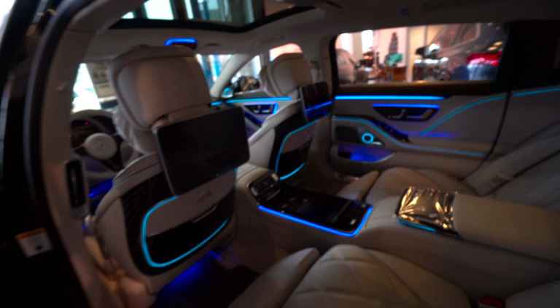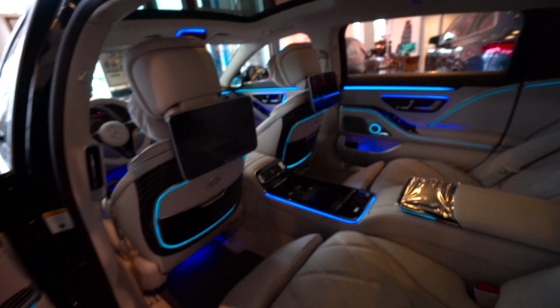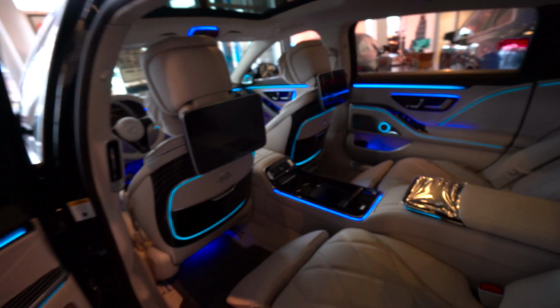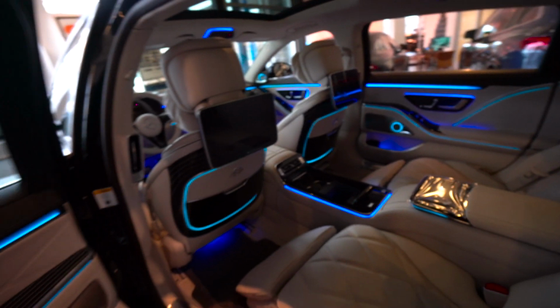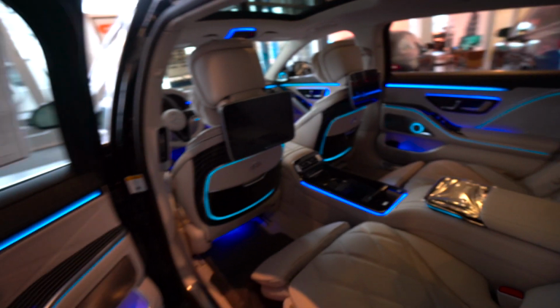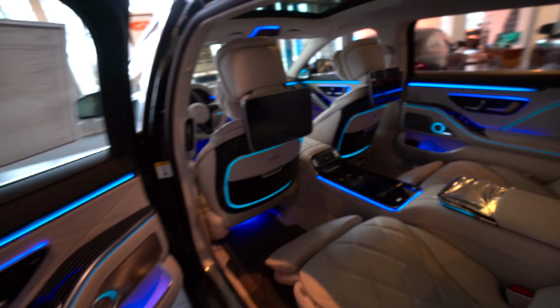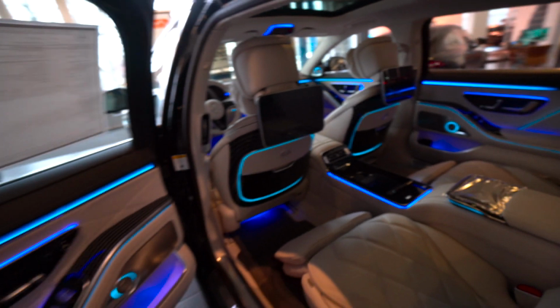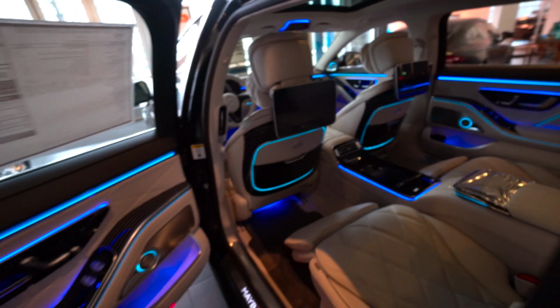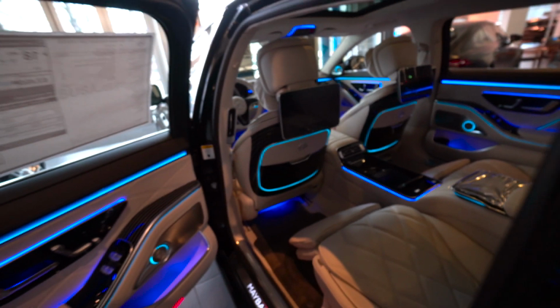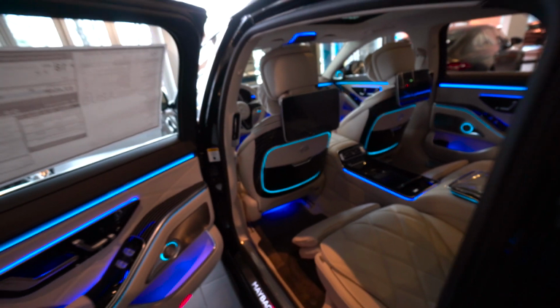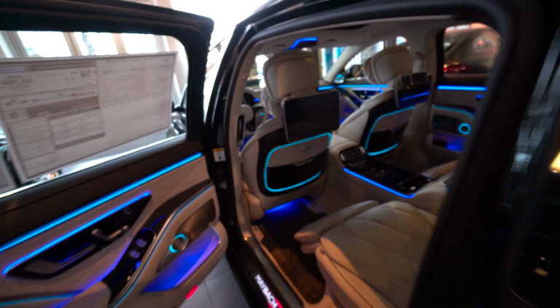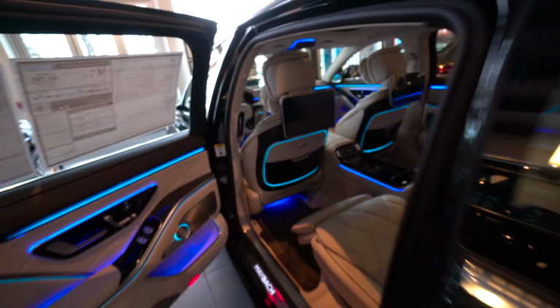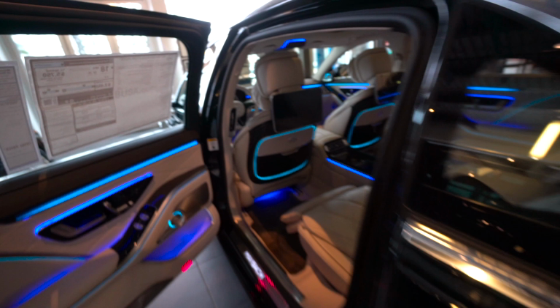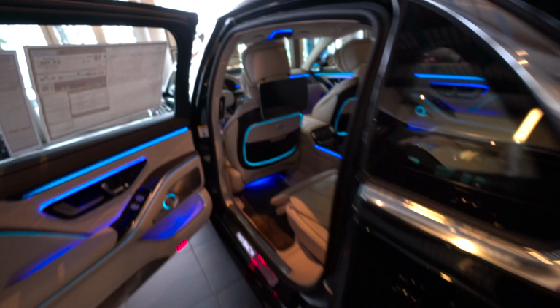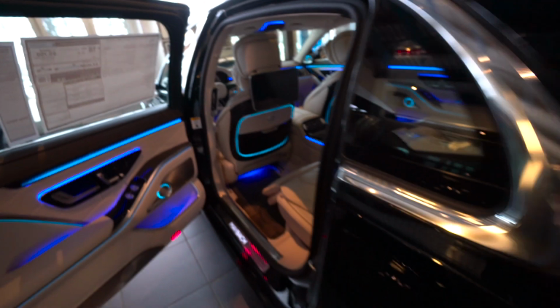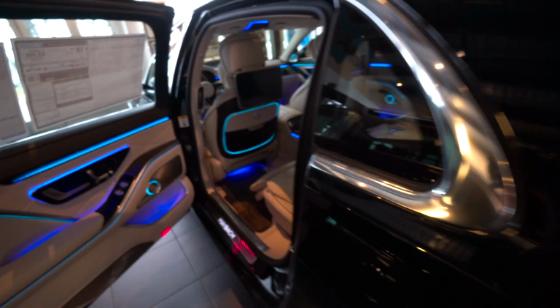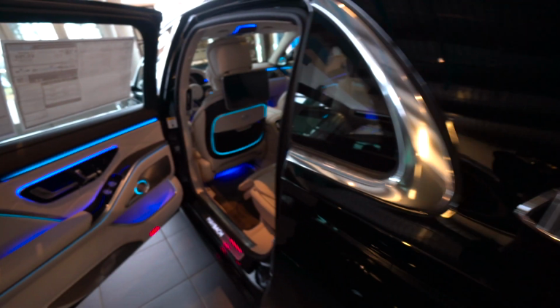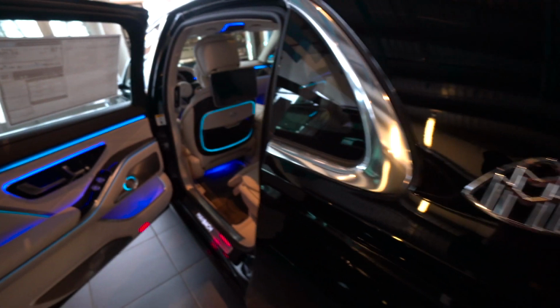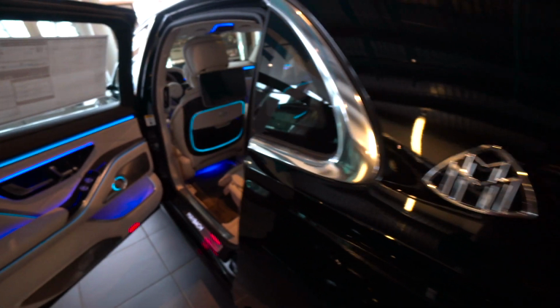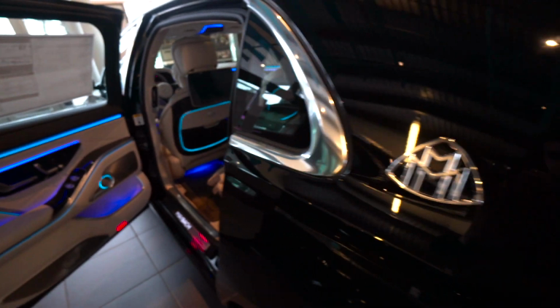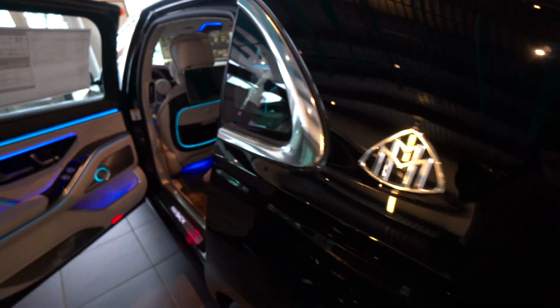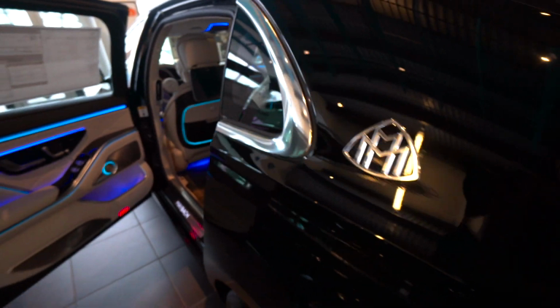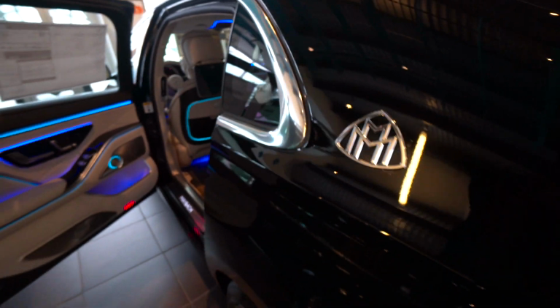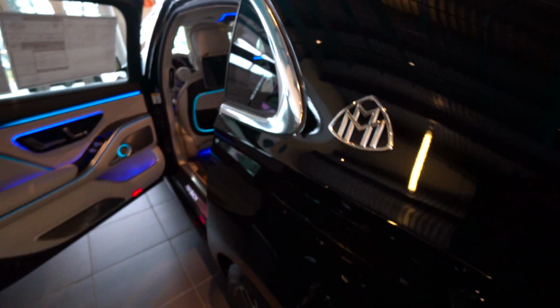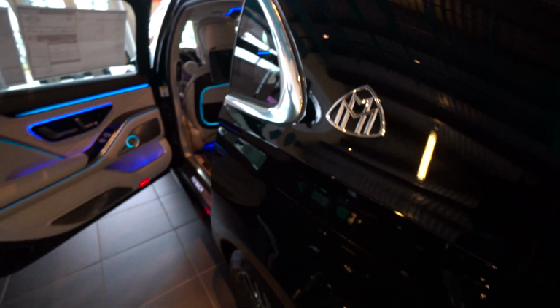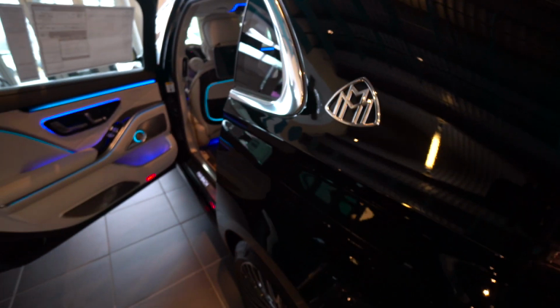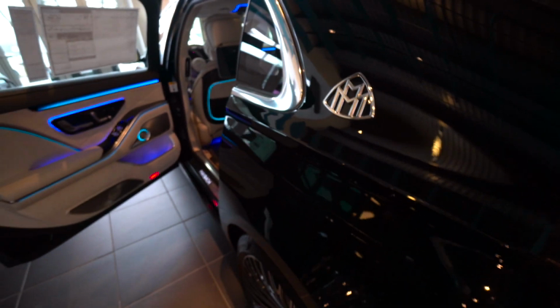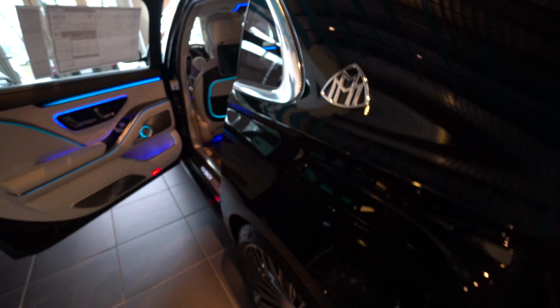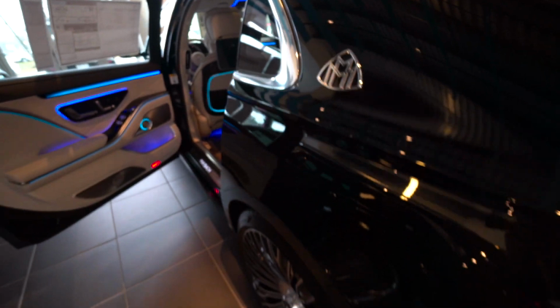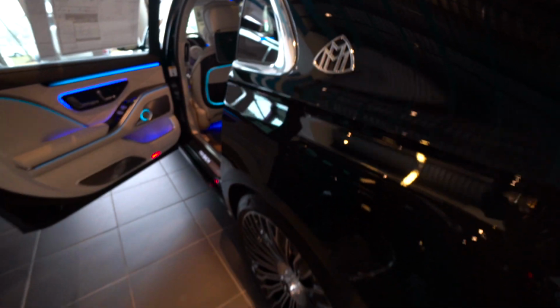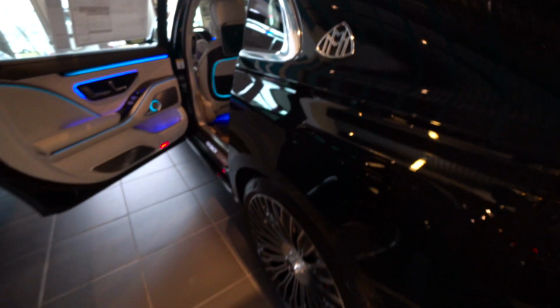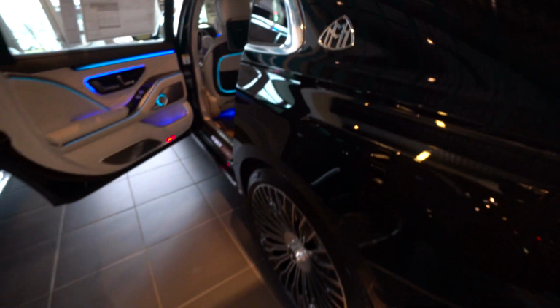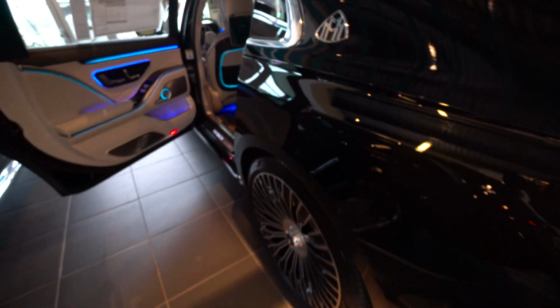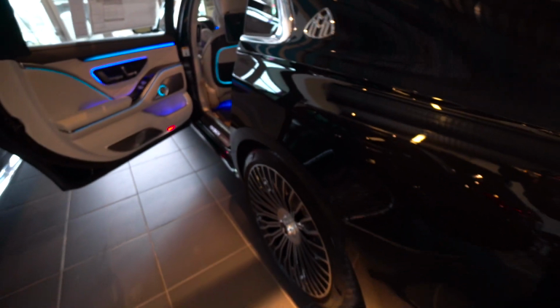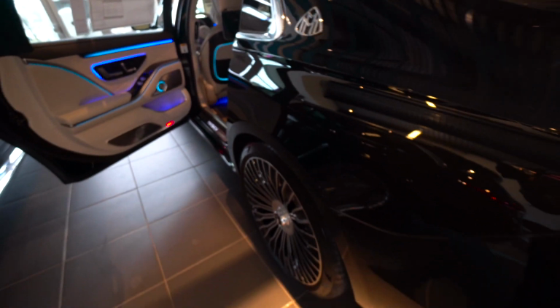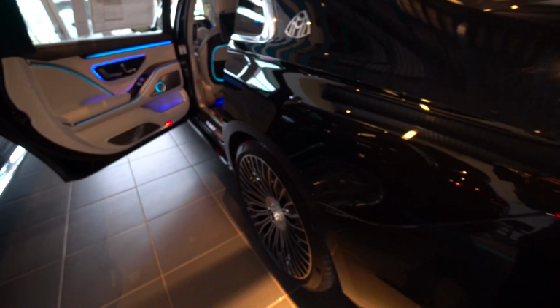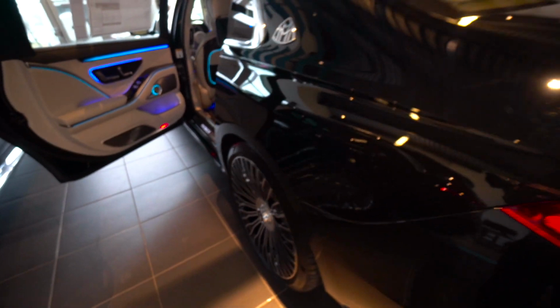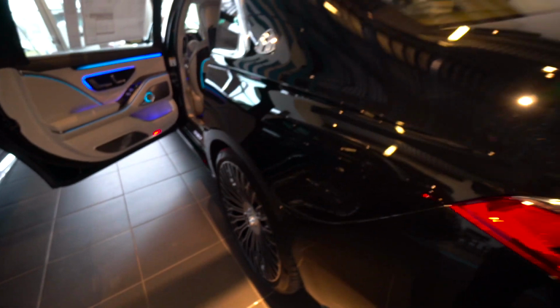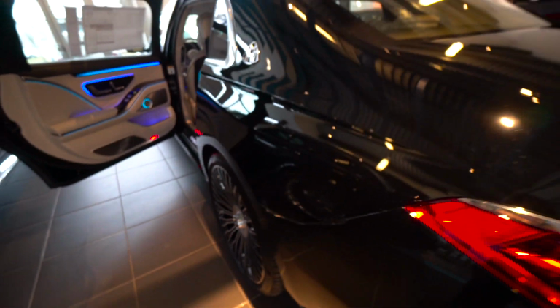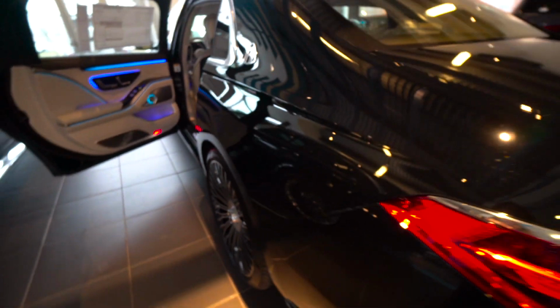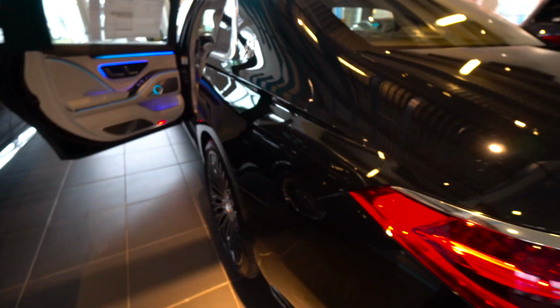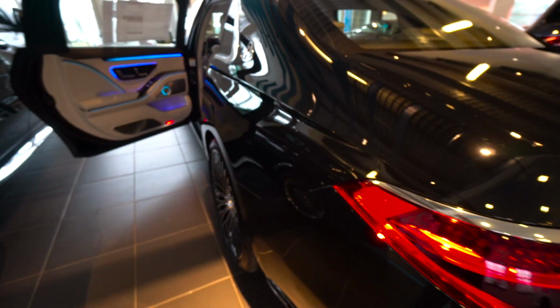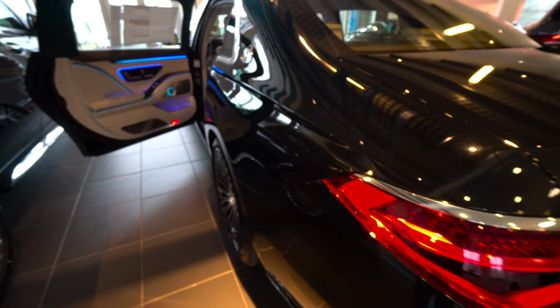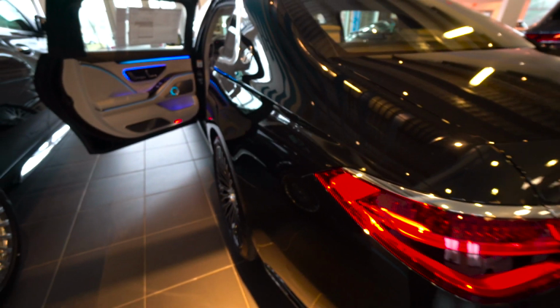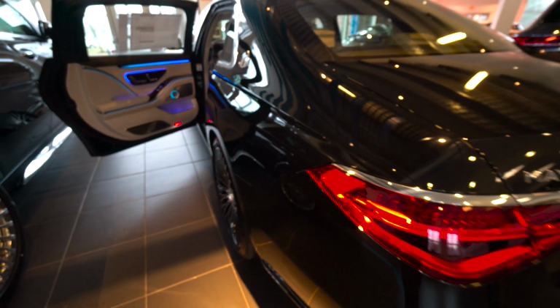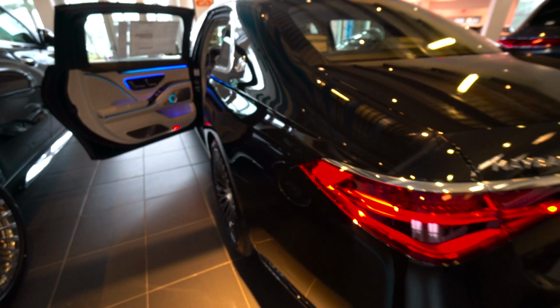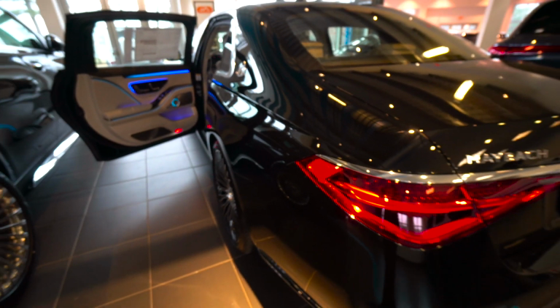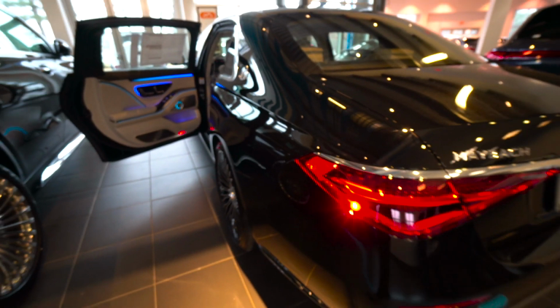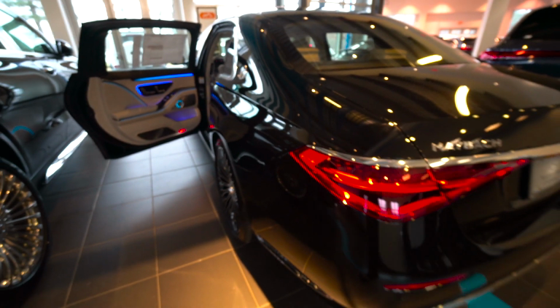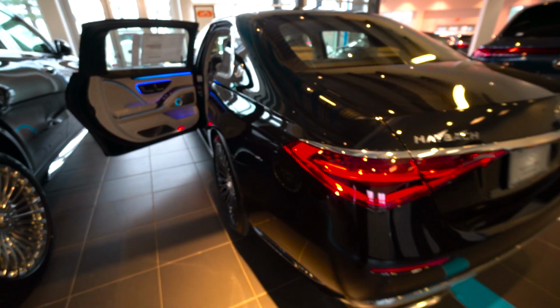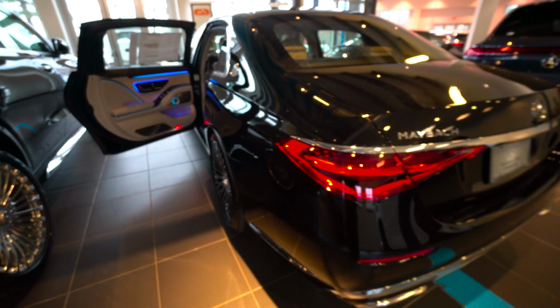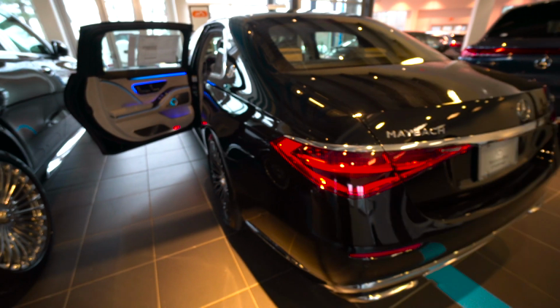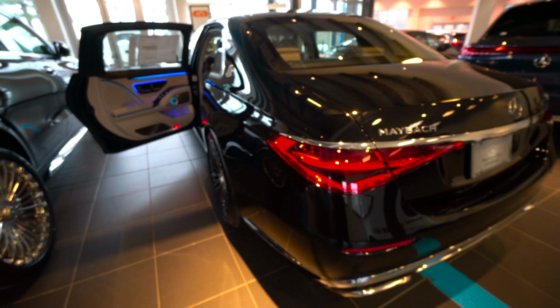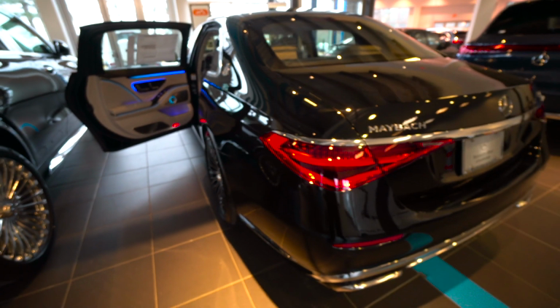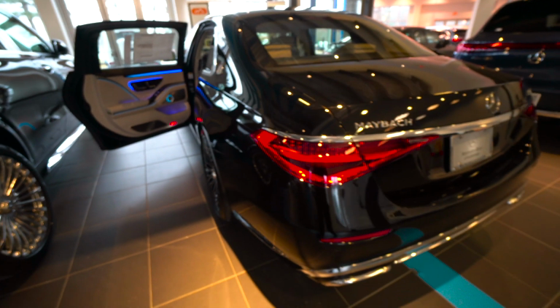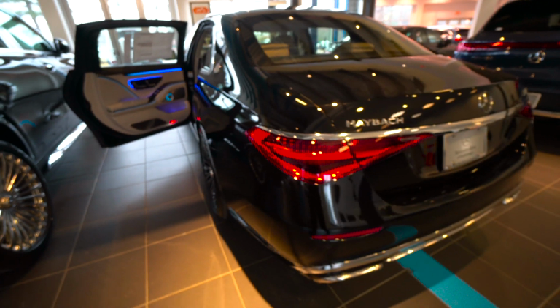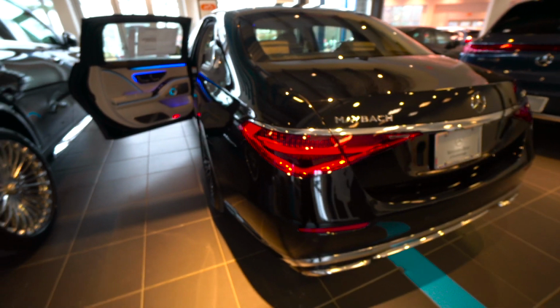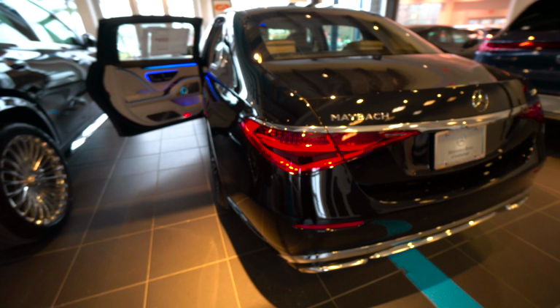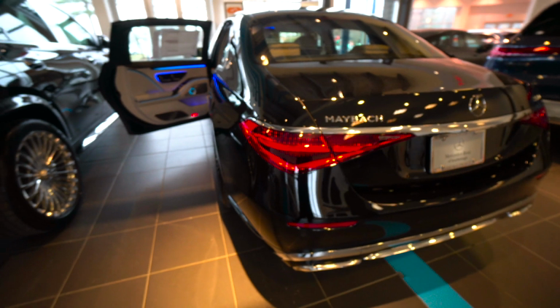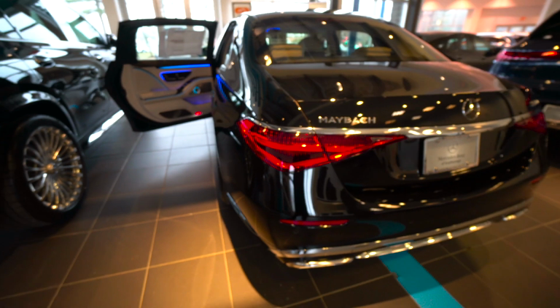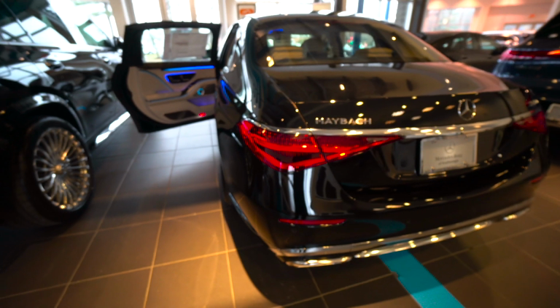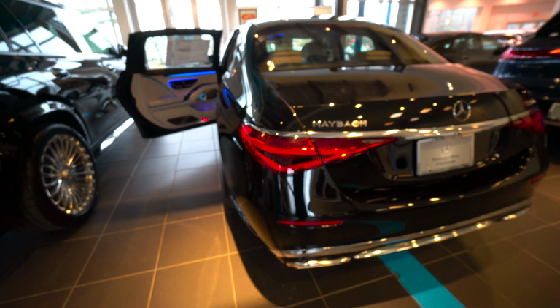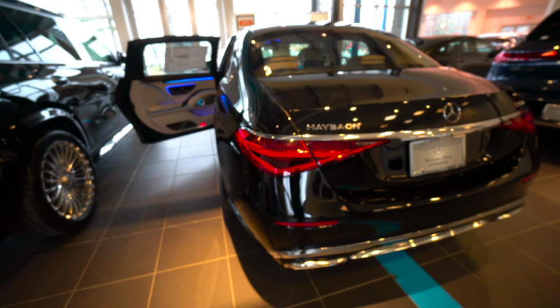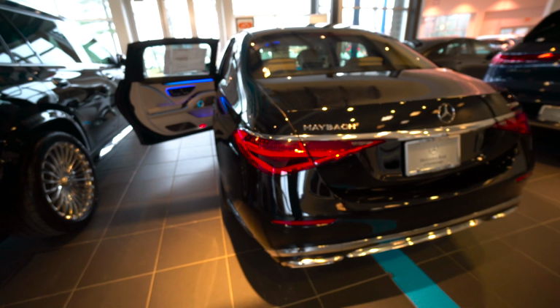Let's look around the back. I love the look. Plenty of trunk space, of course.